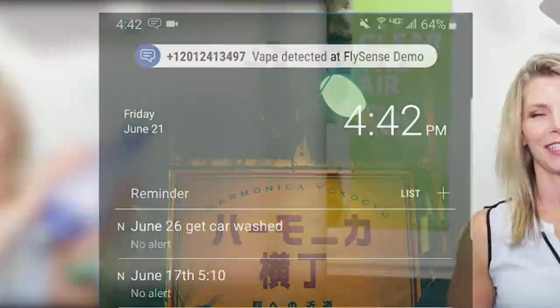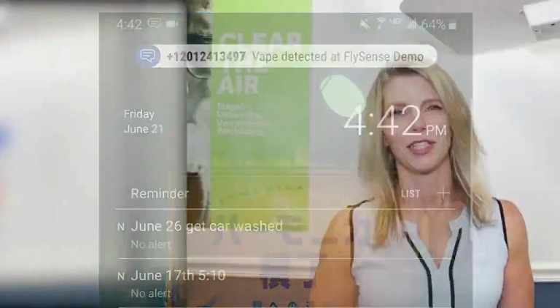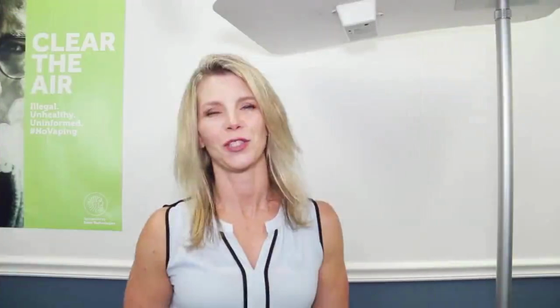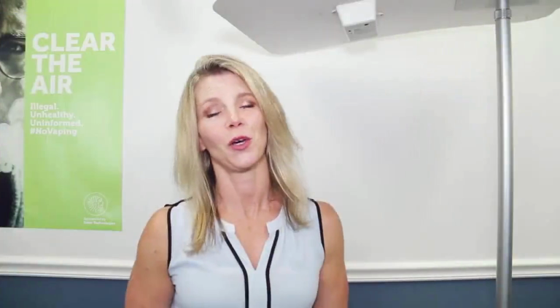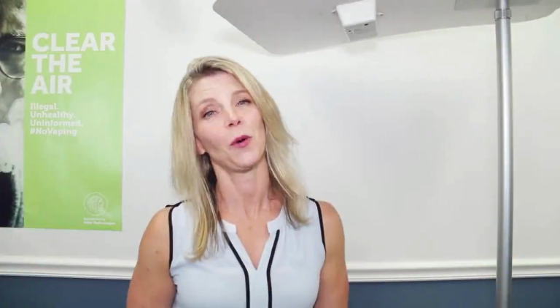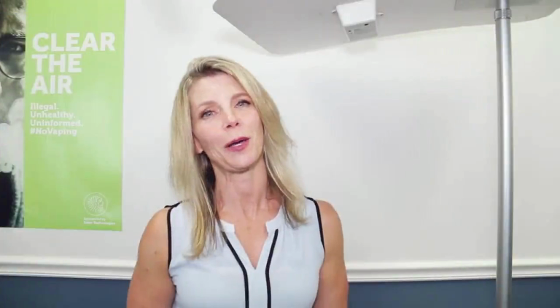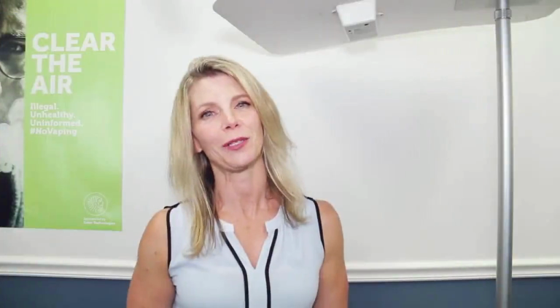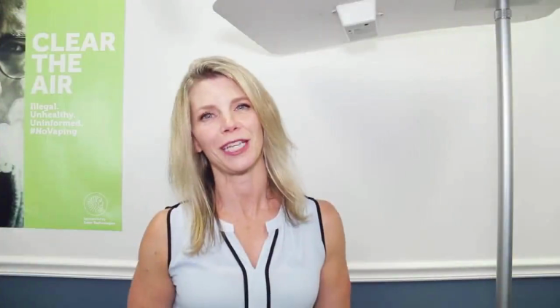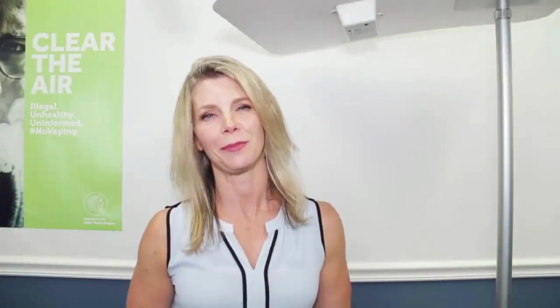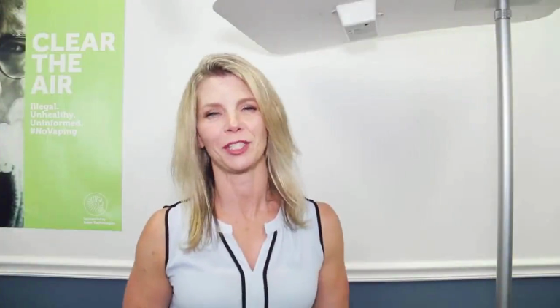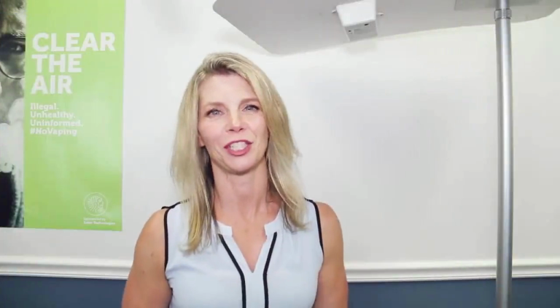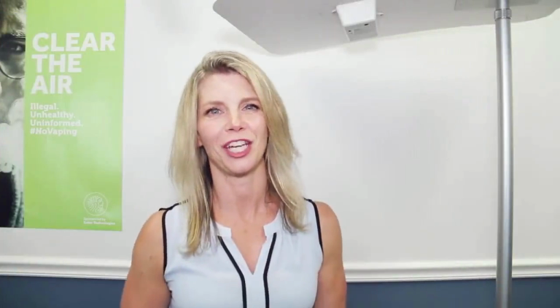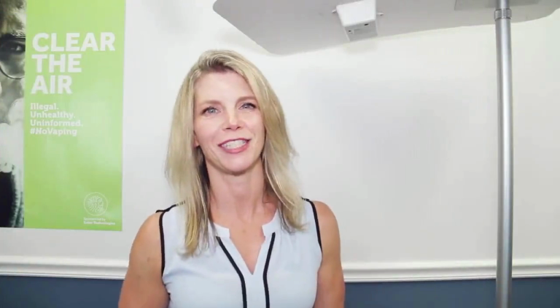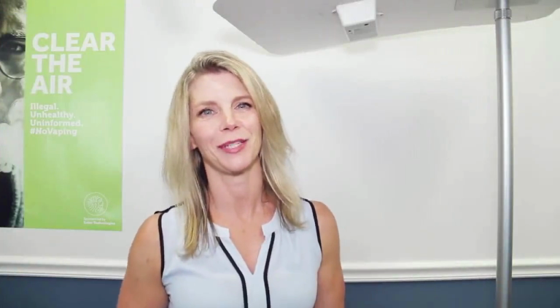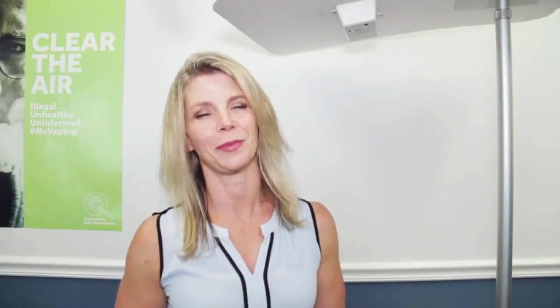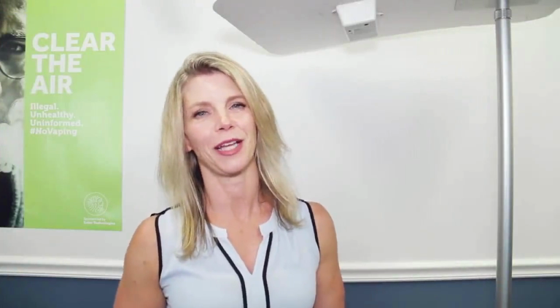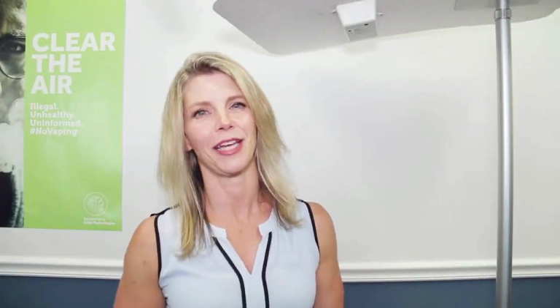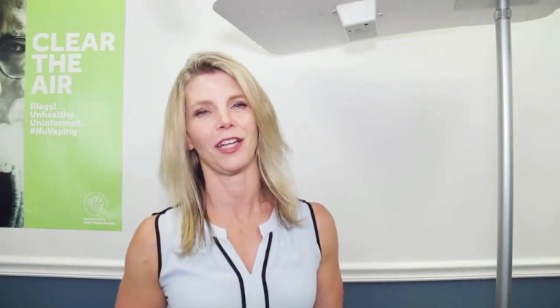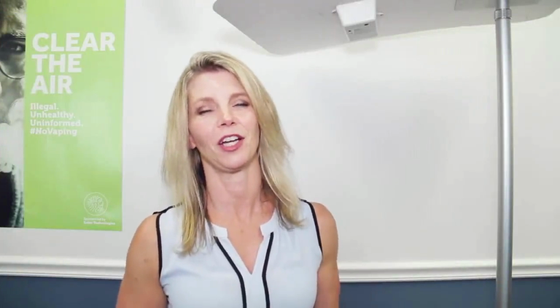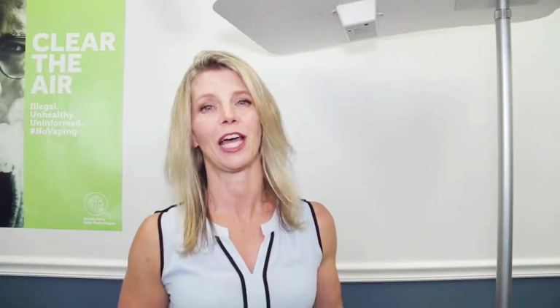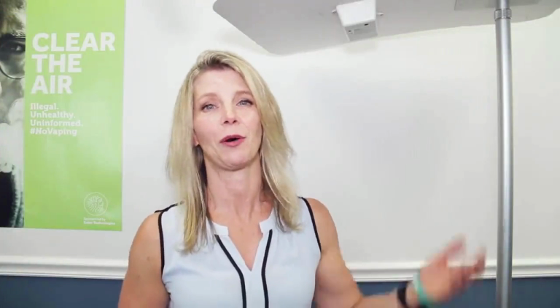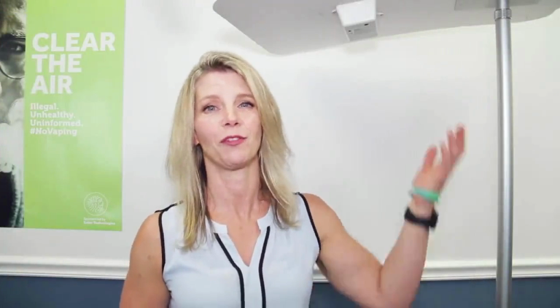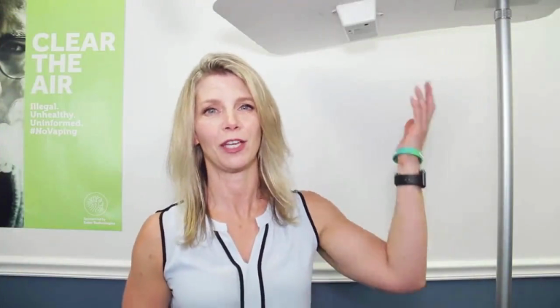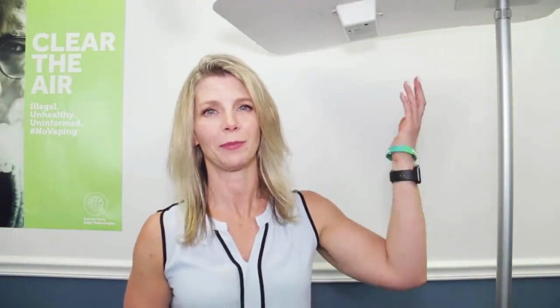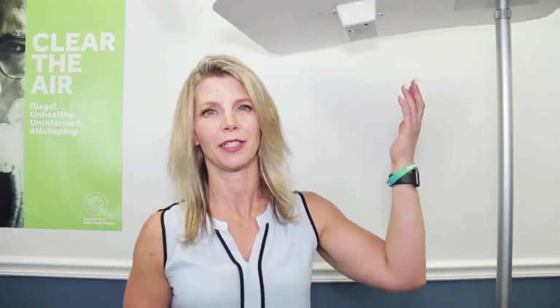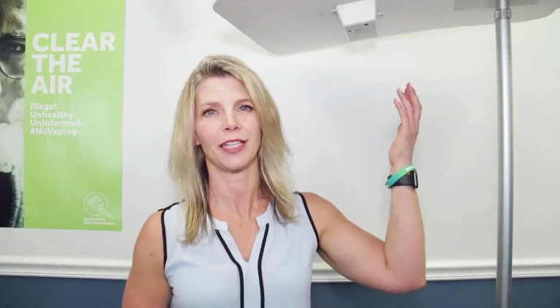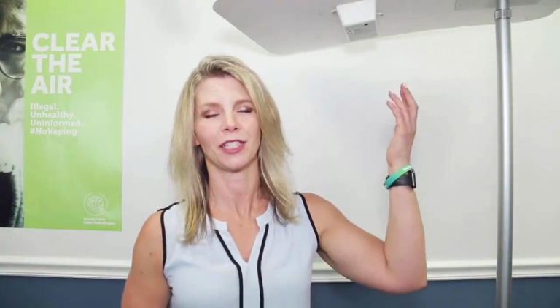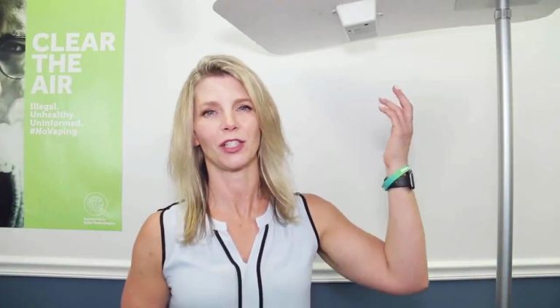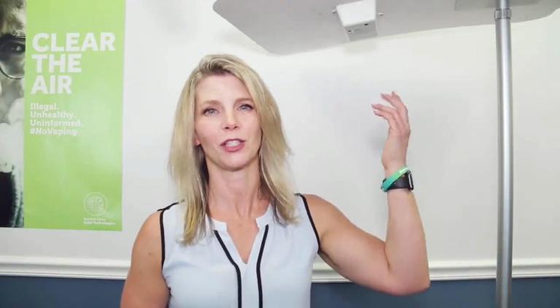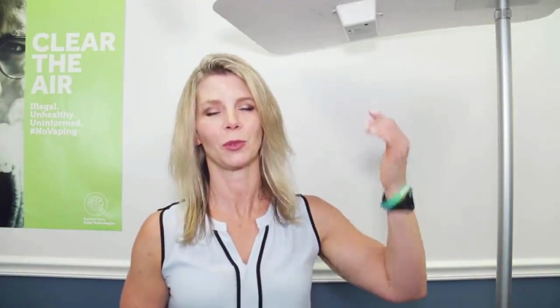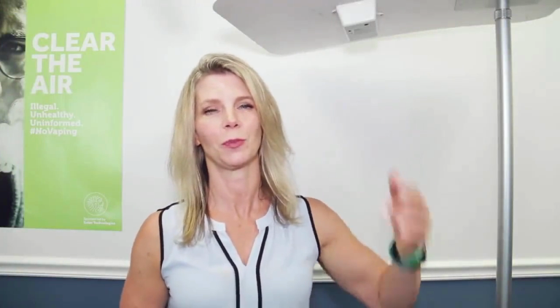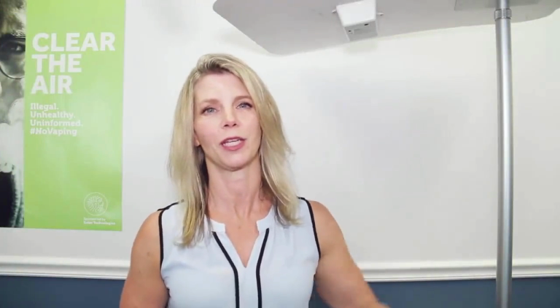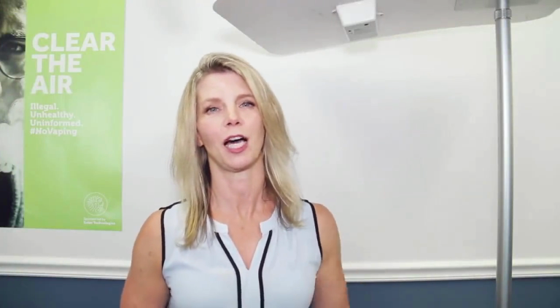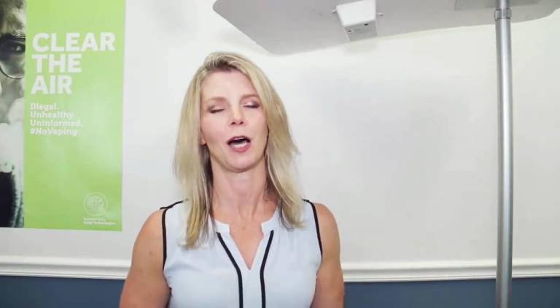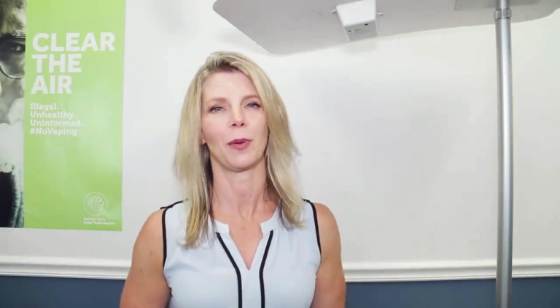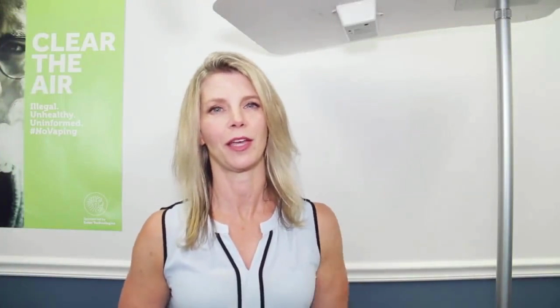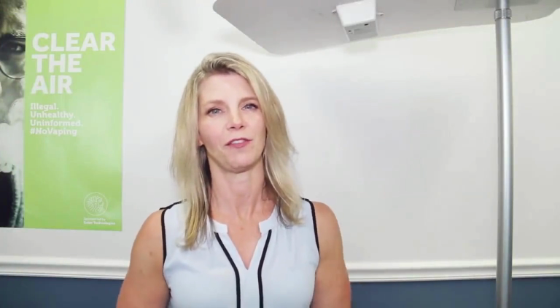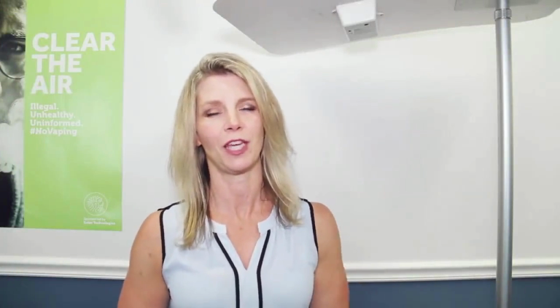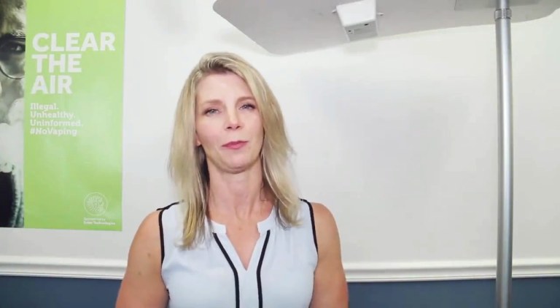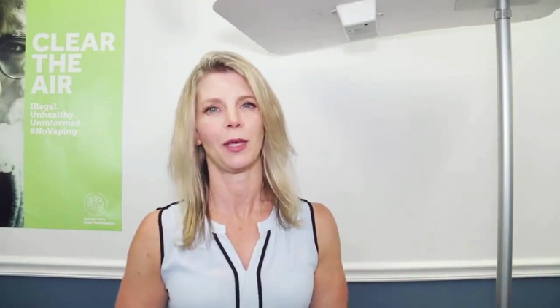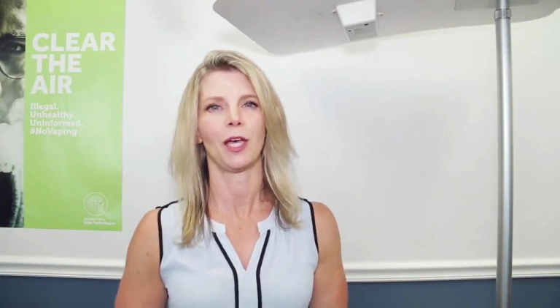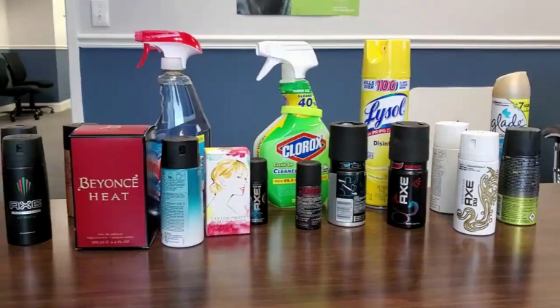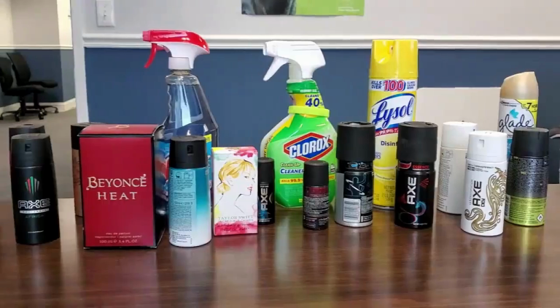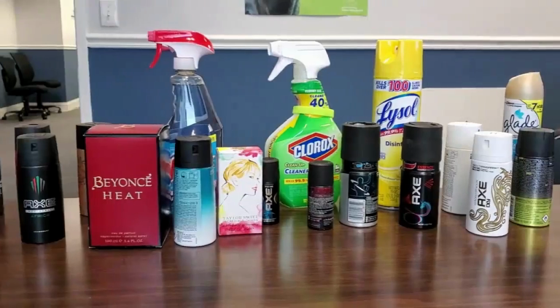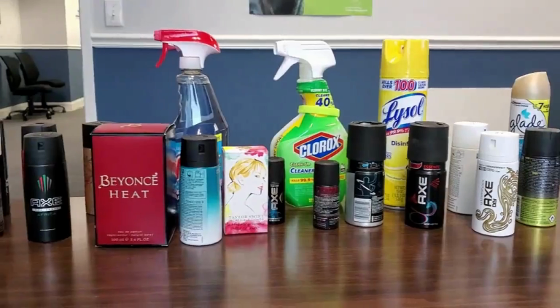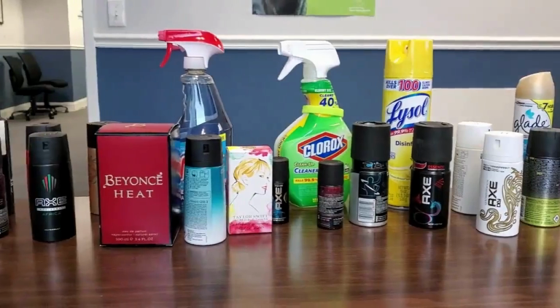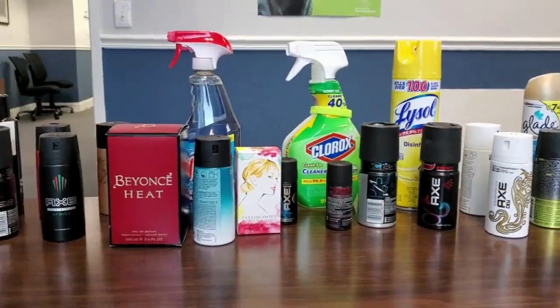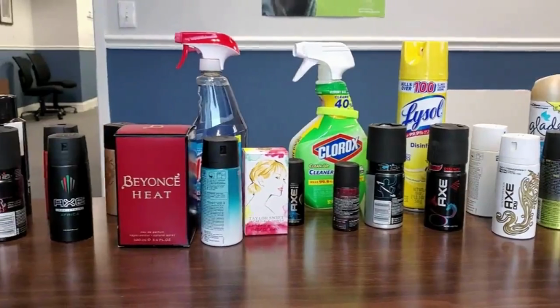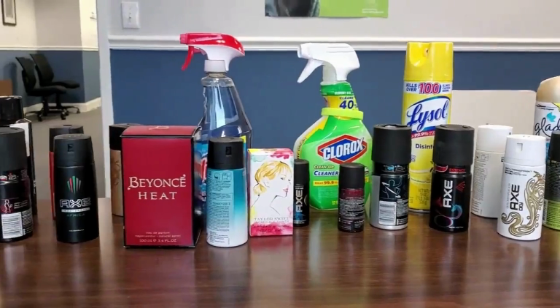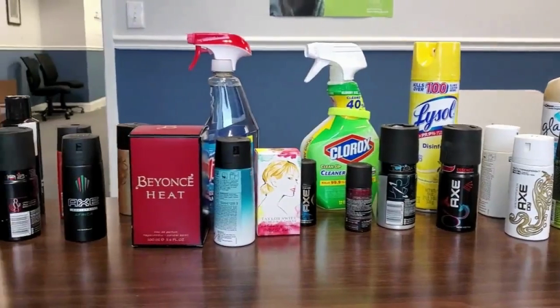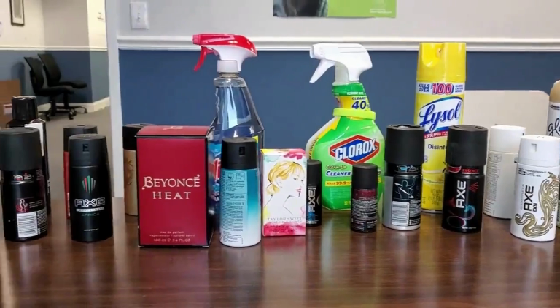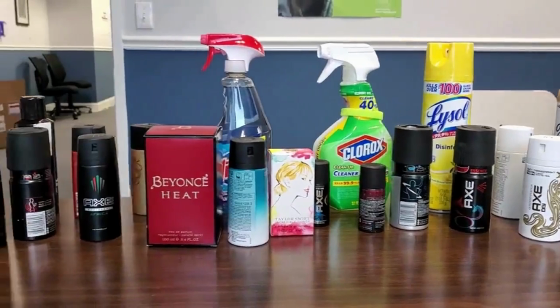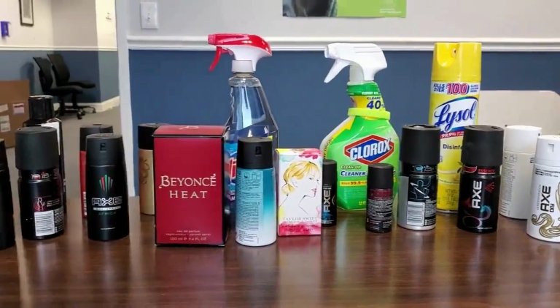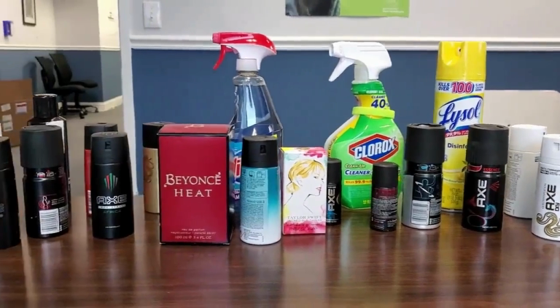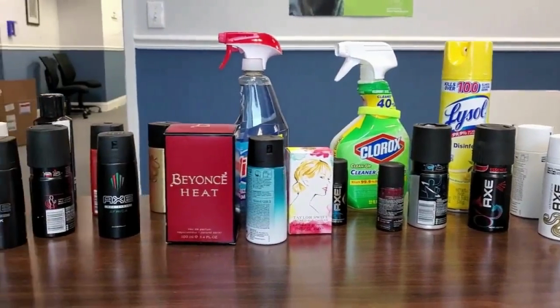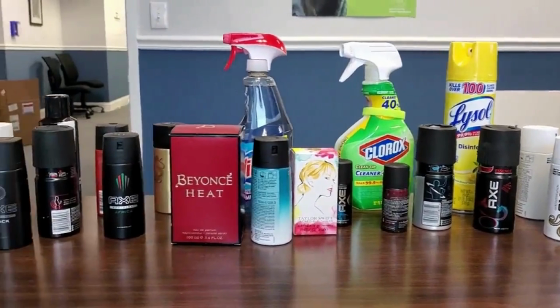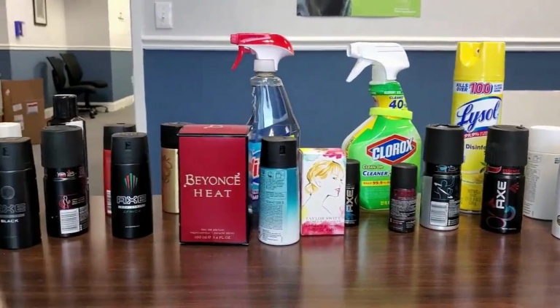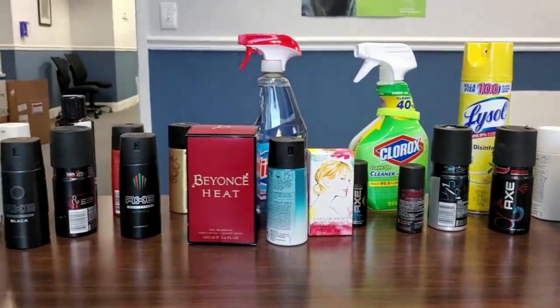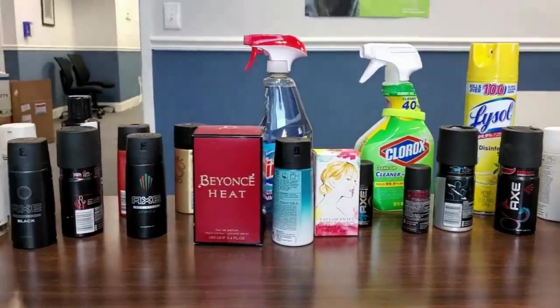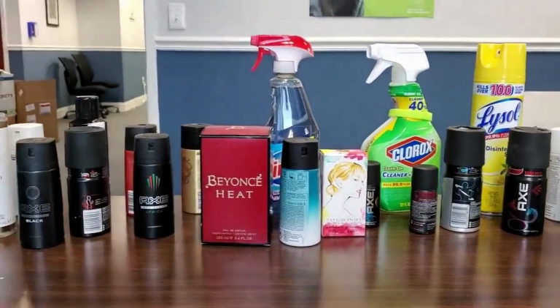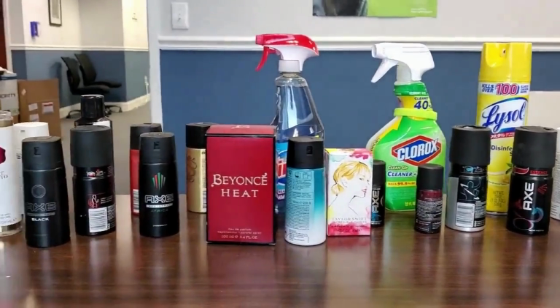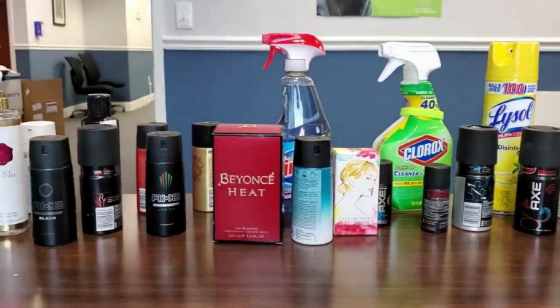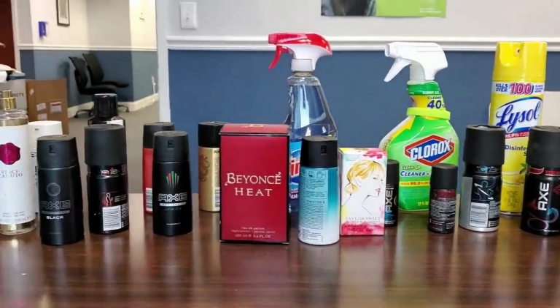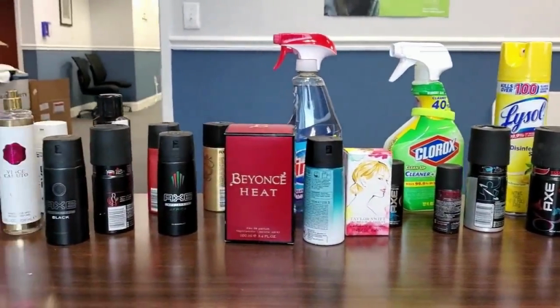I hope I was able to shed some light on how our vape detectors will pick up a vape, but not other things that are being used in the restroom.